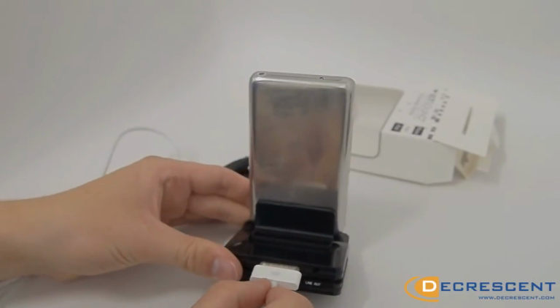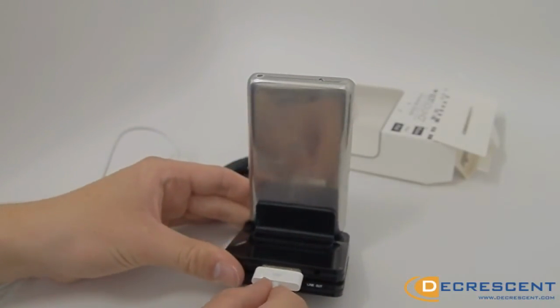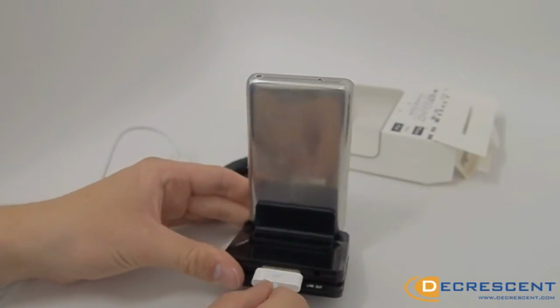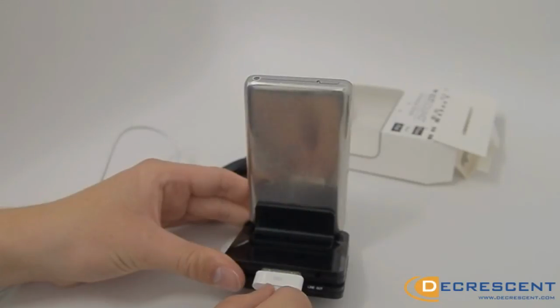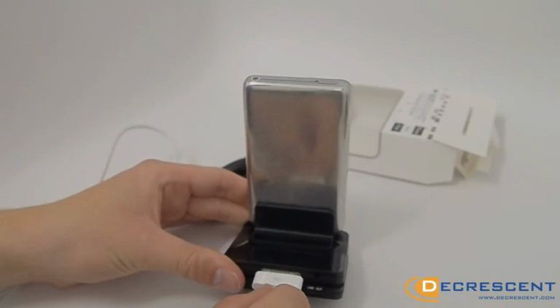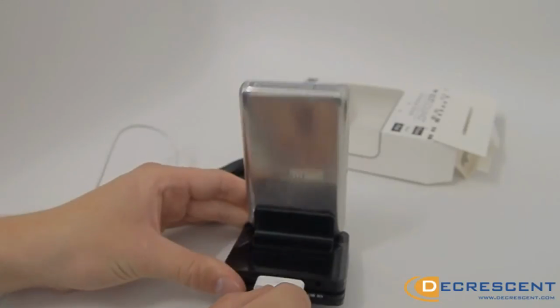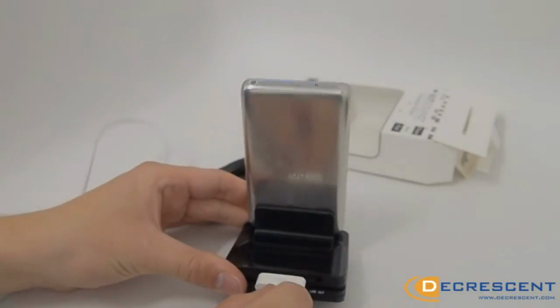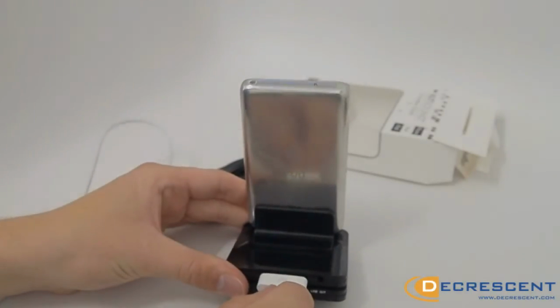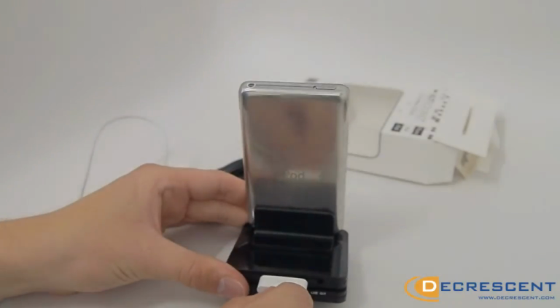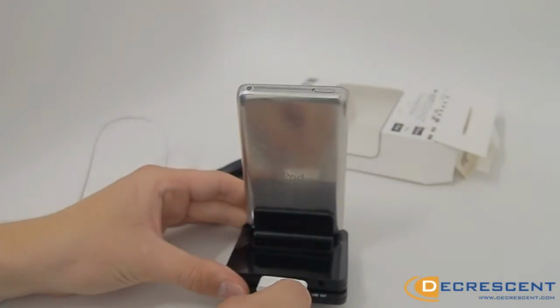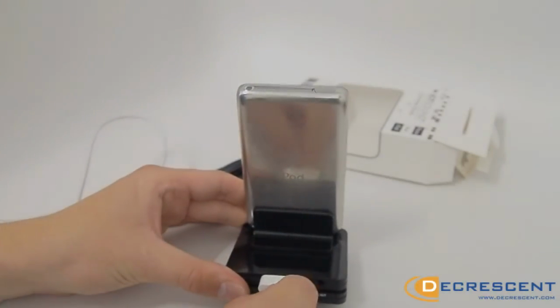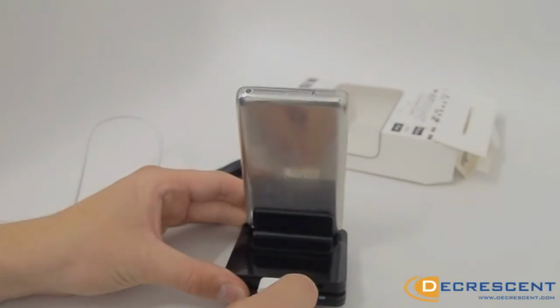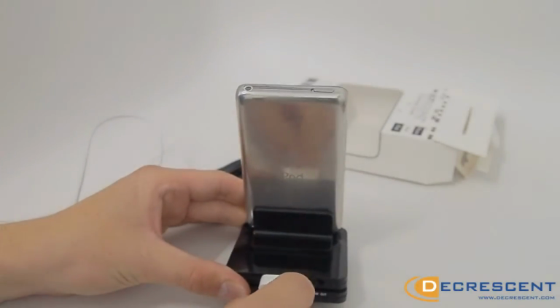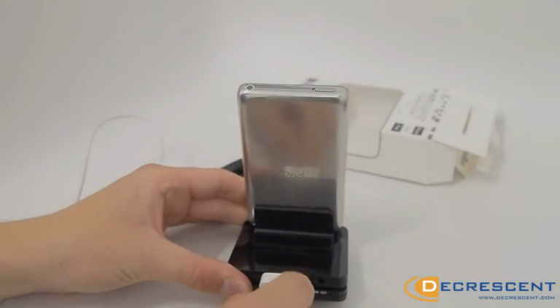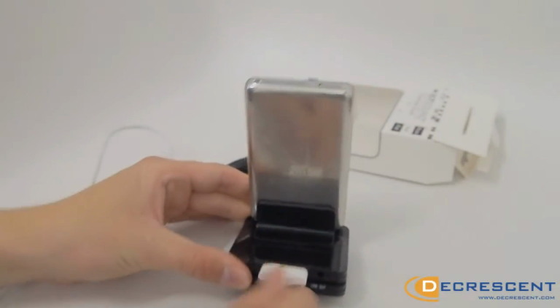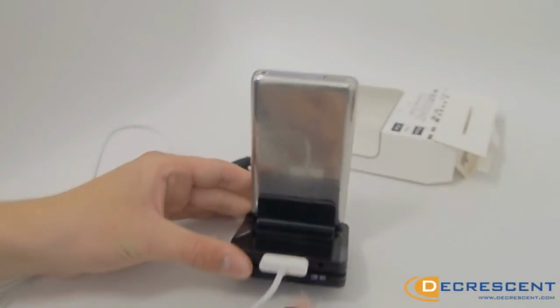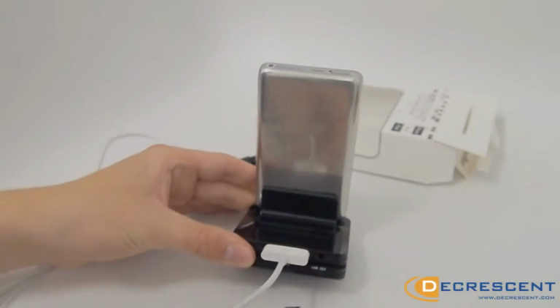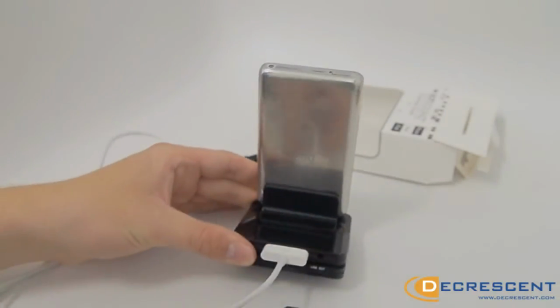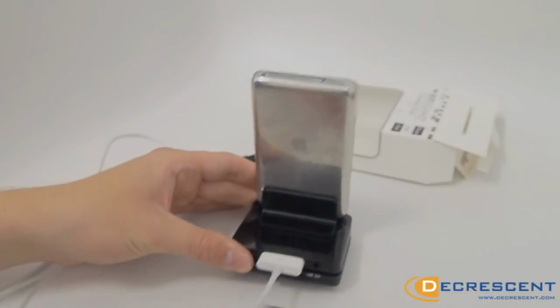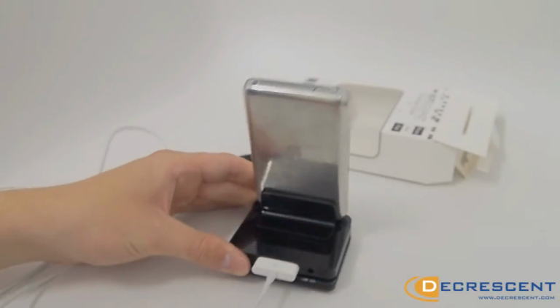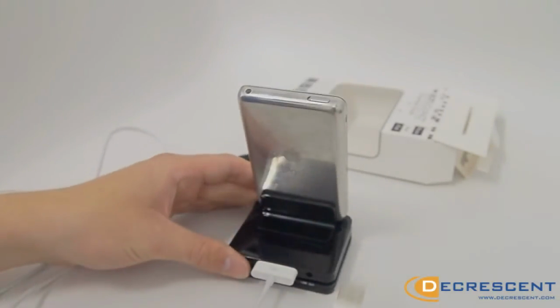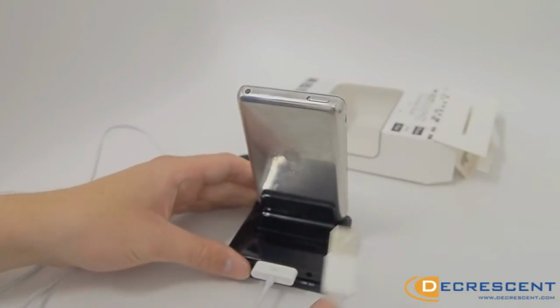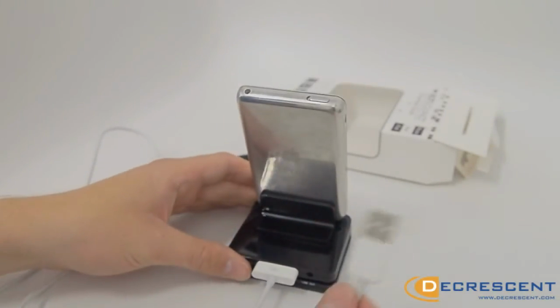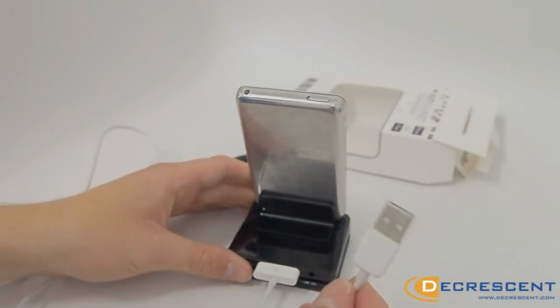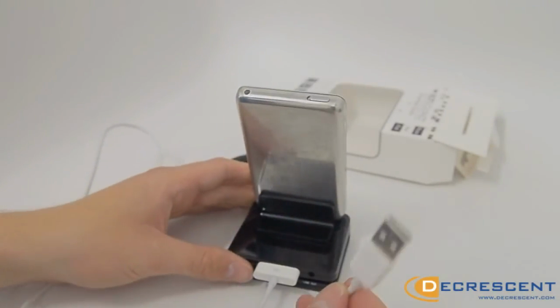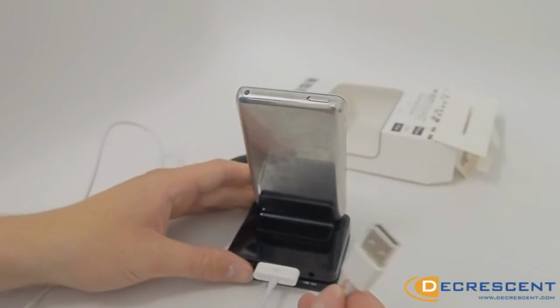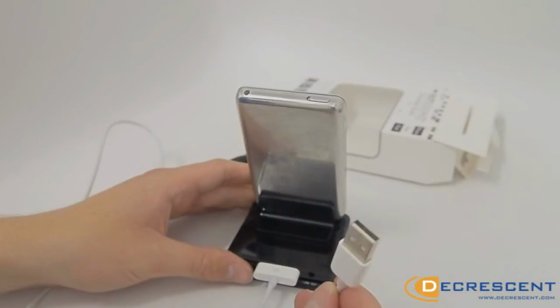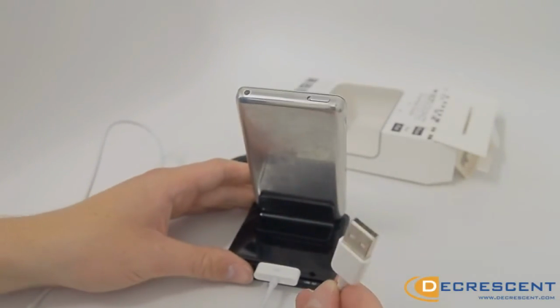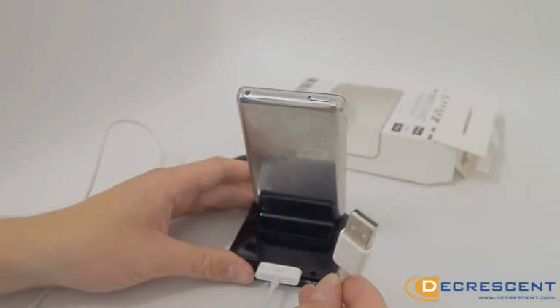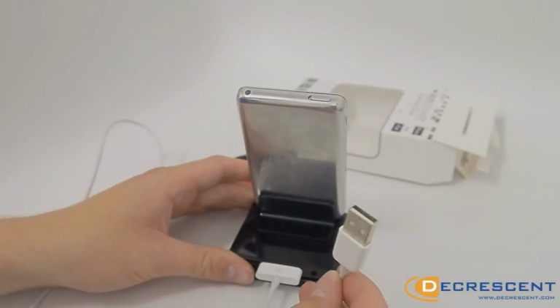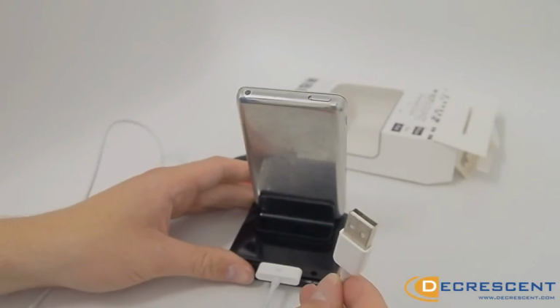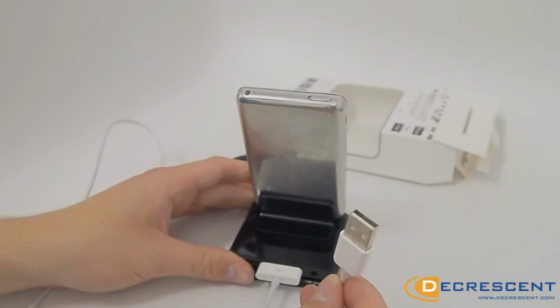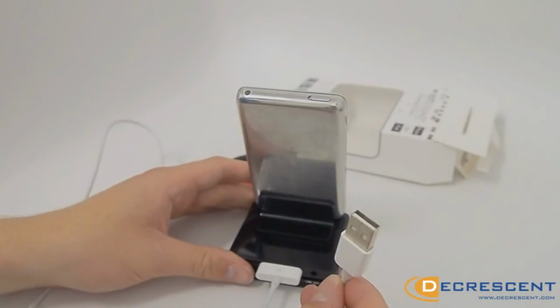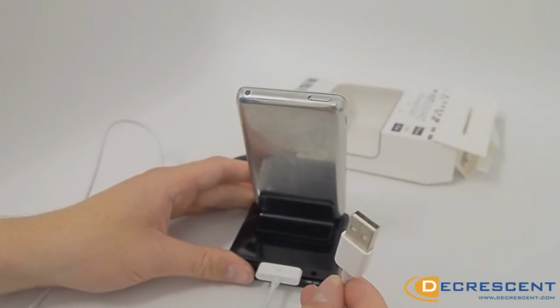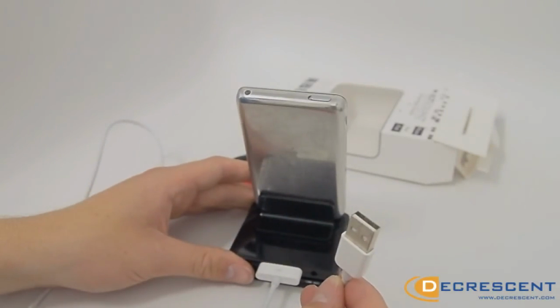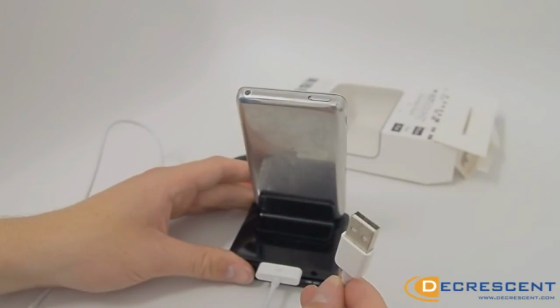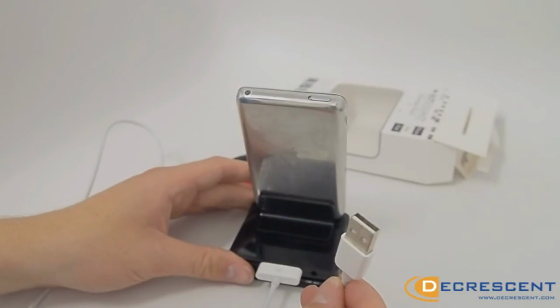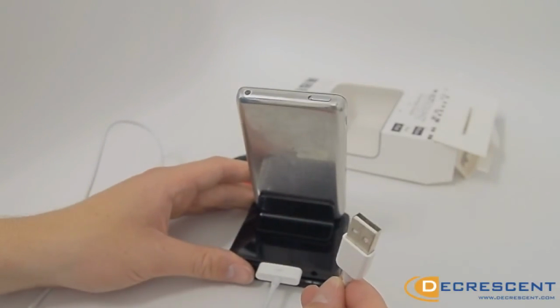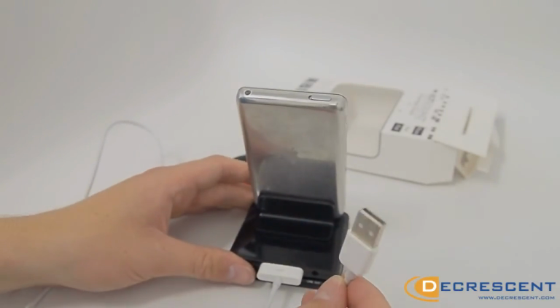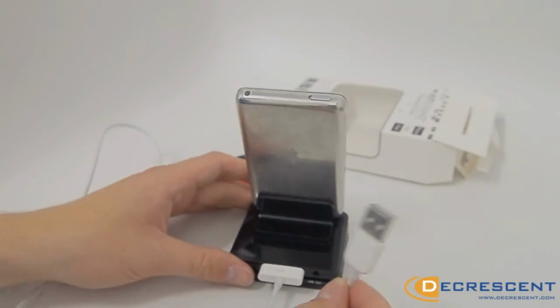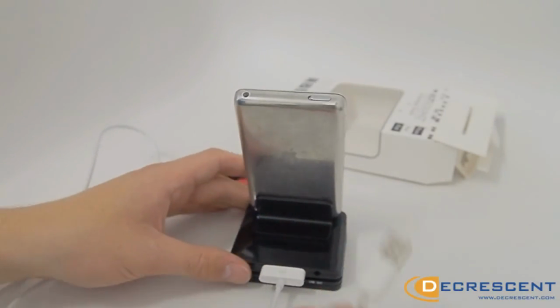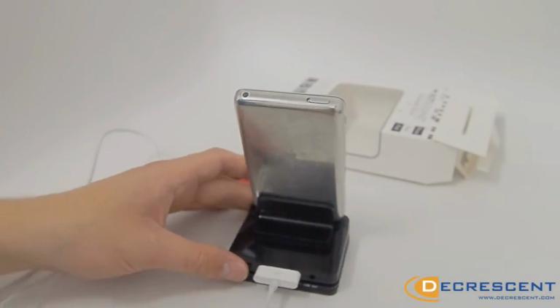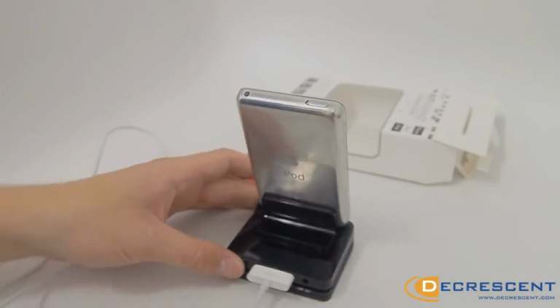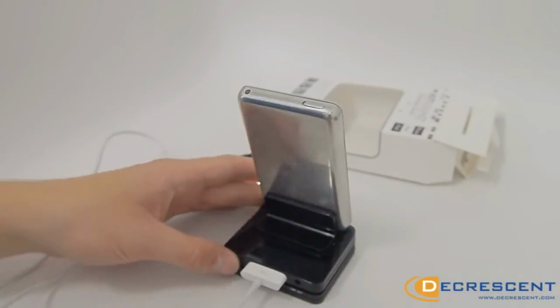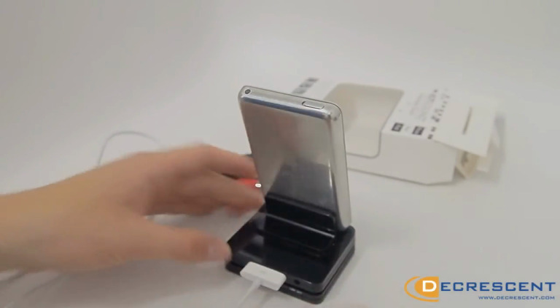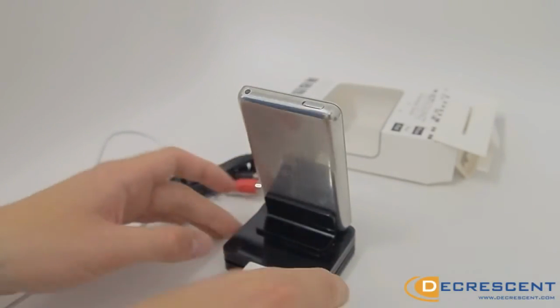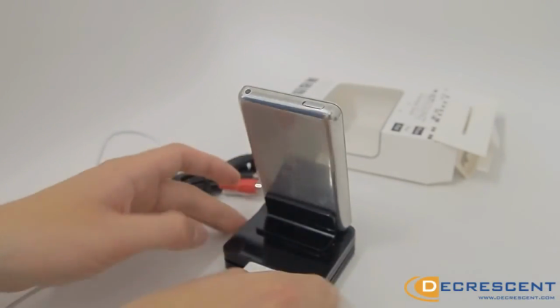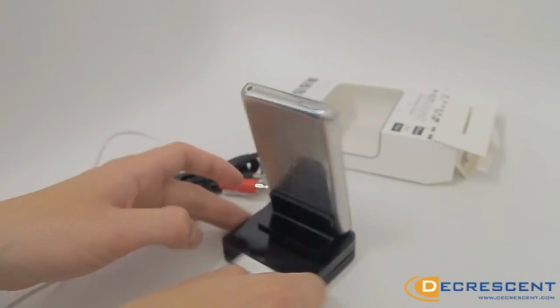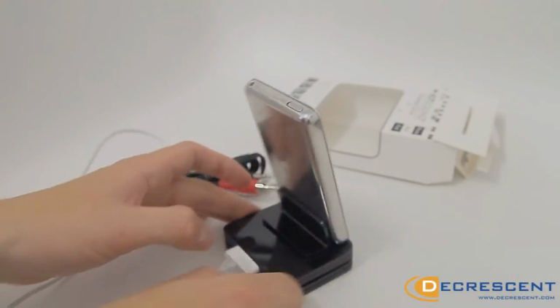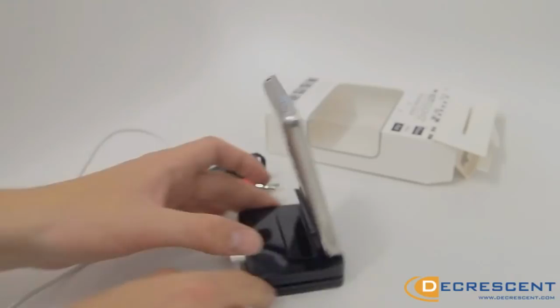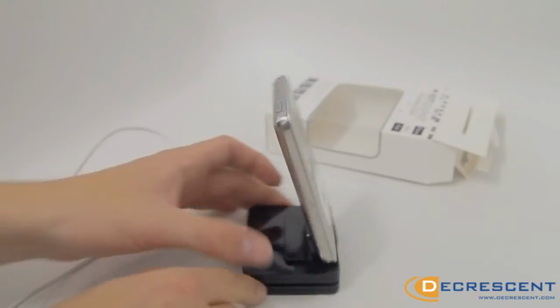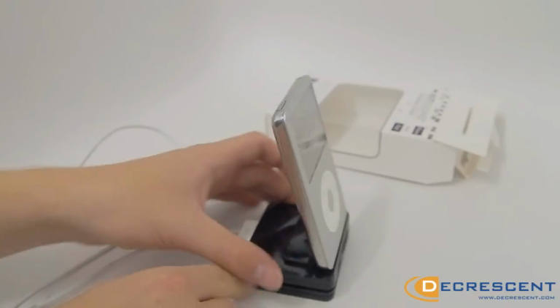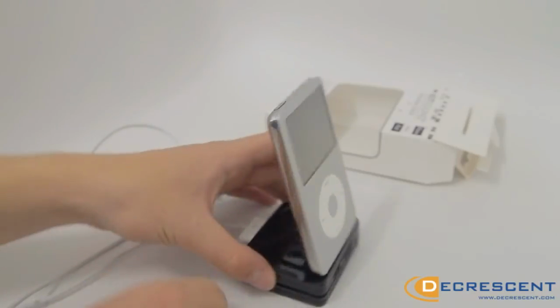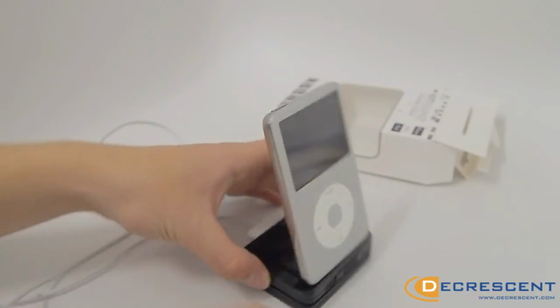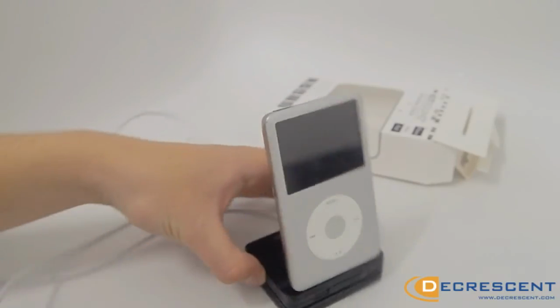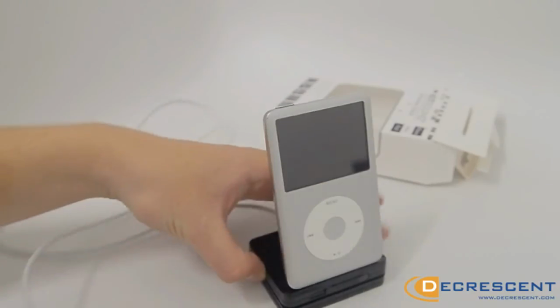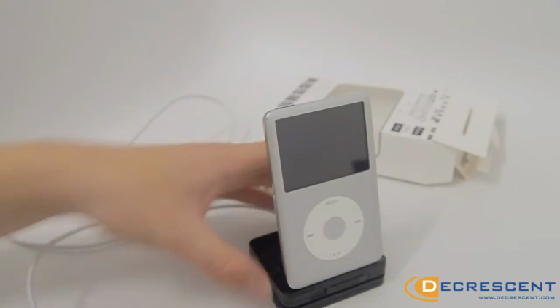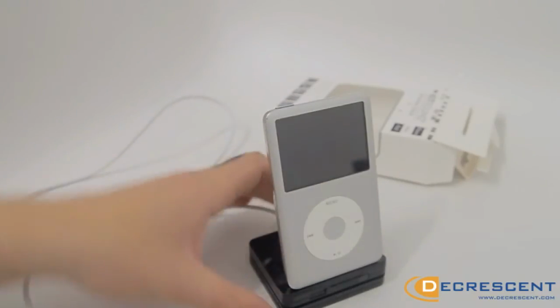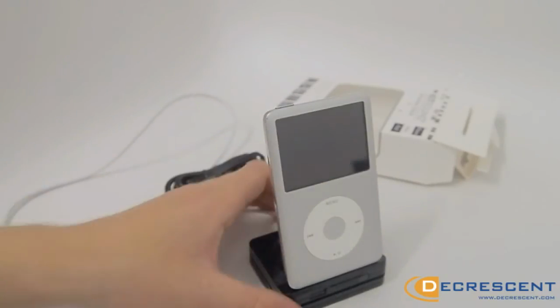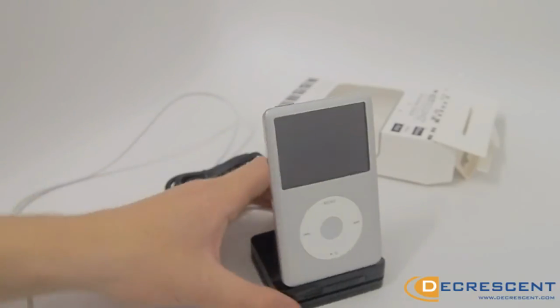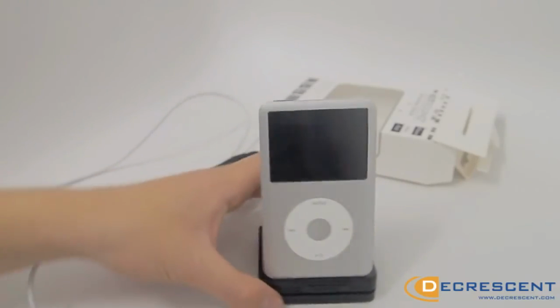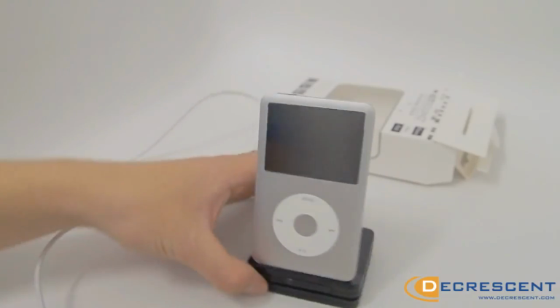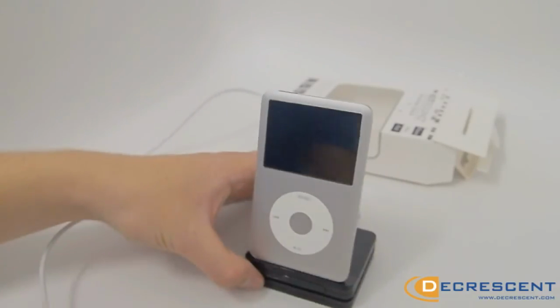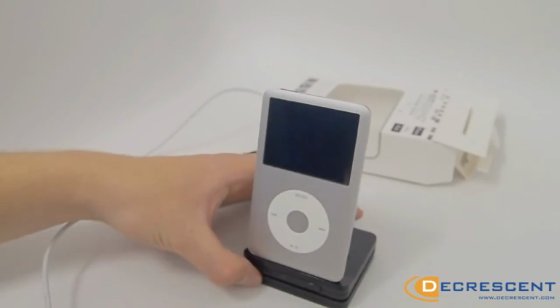Get rid of those excess chargers now and pick up the Kit Sound Universal Dock from decrescent.com.